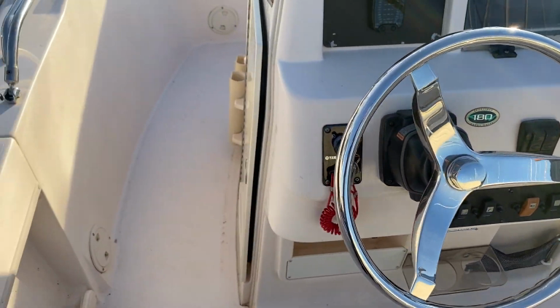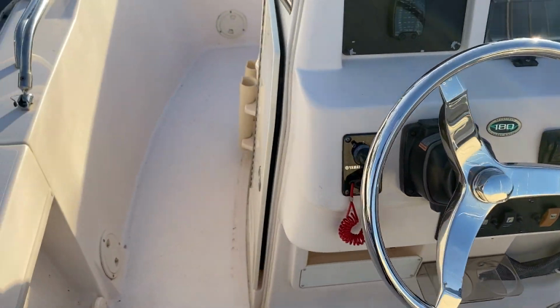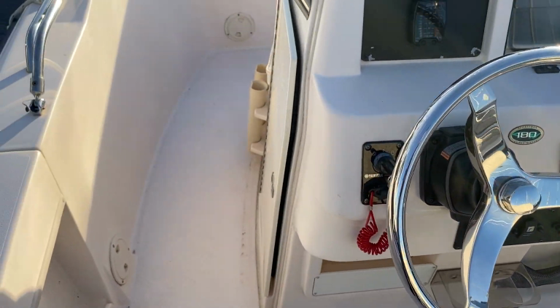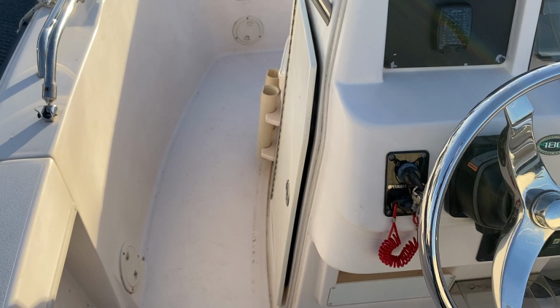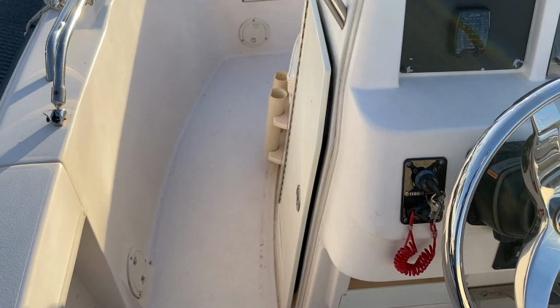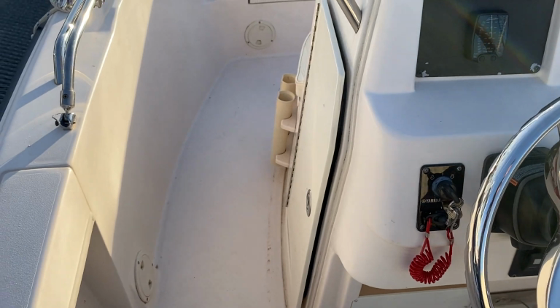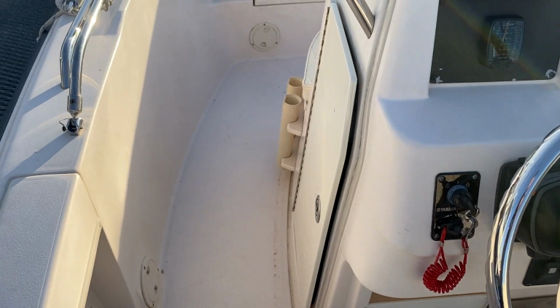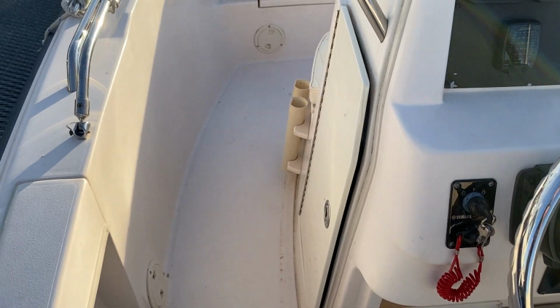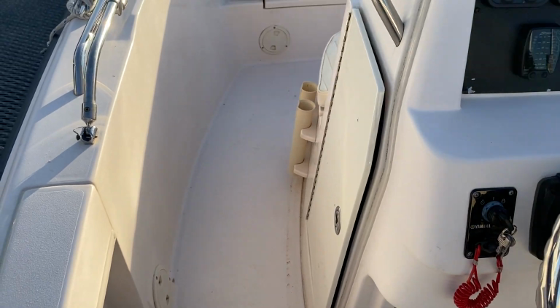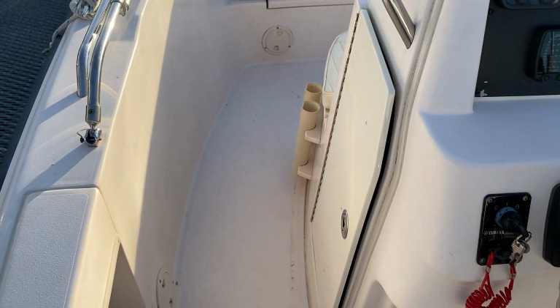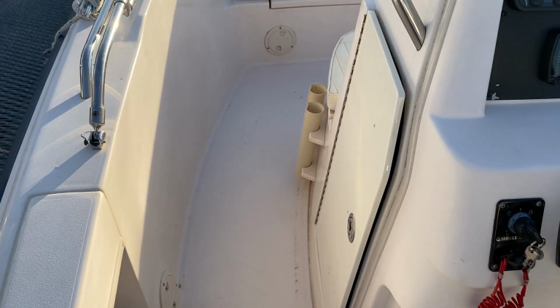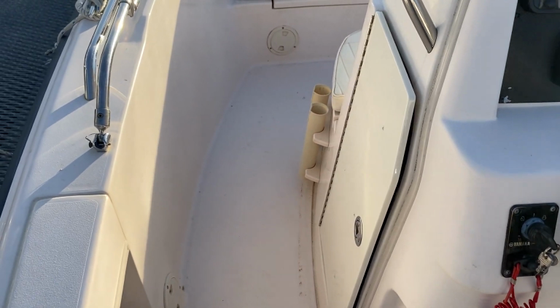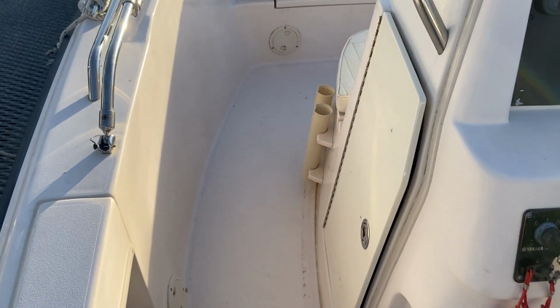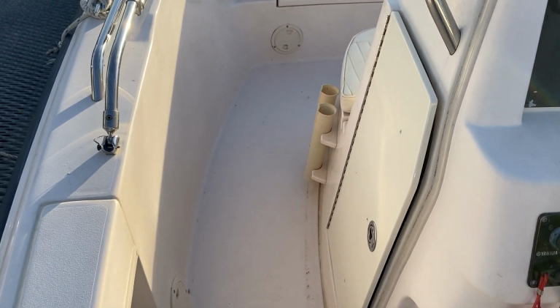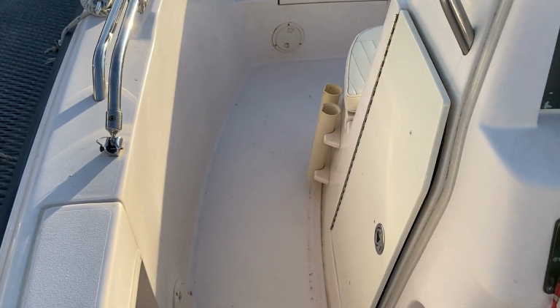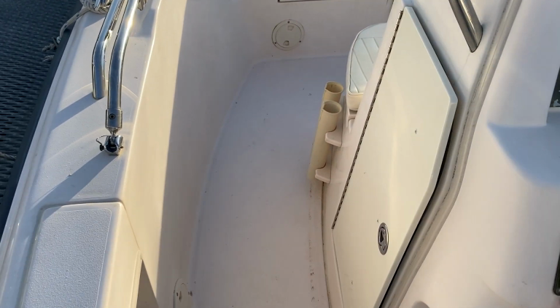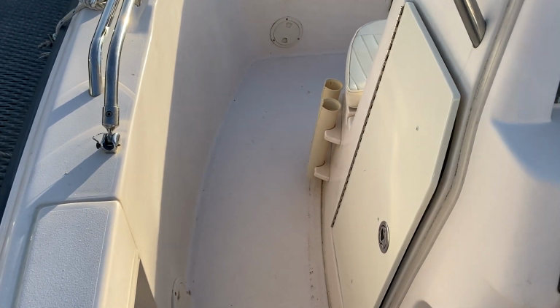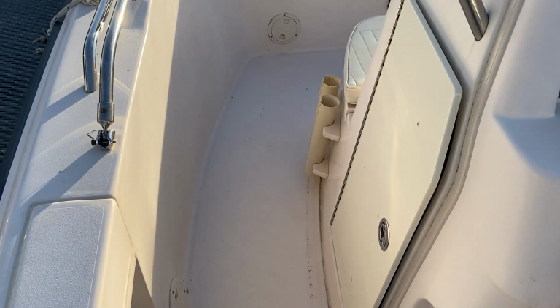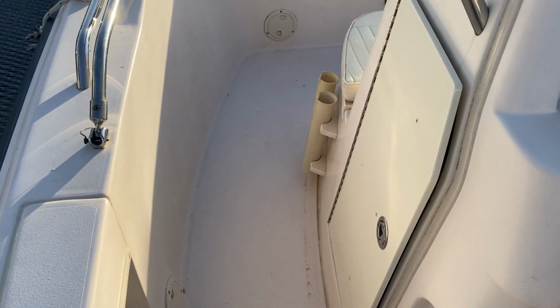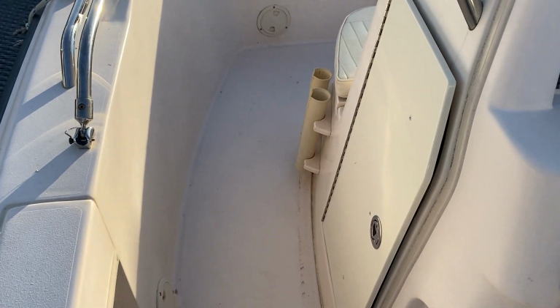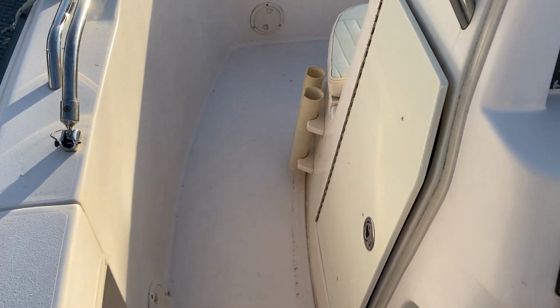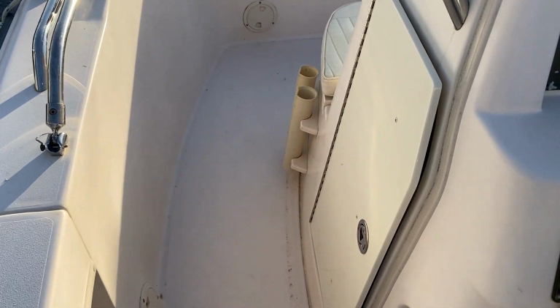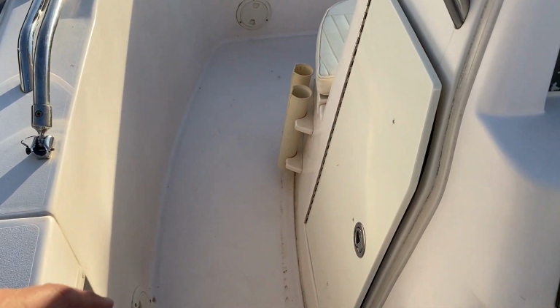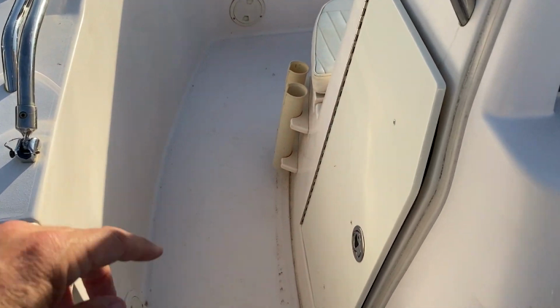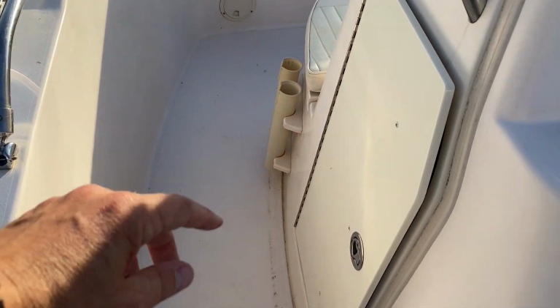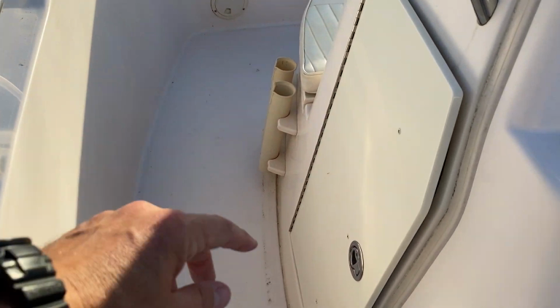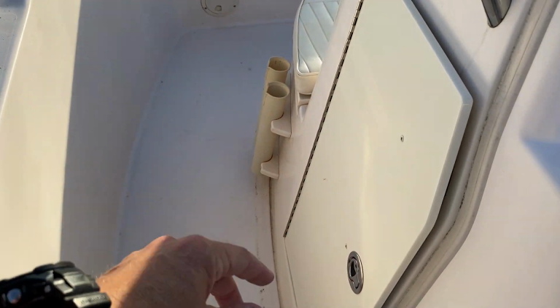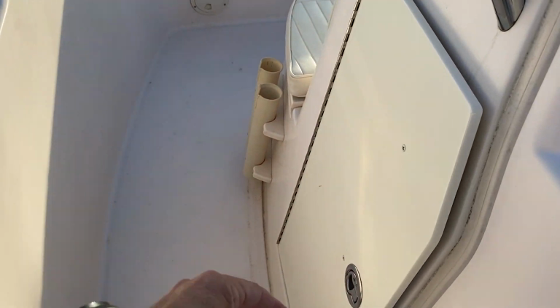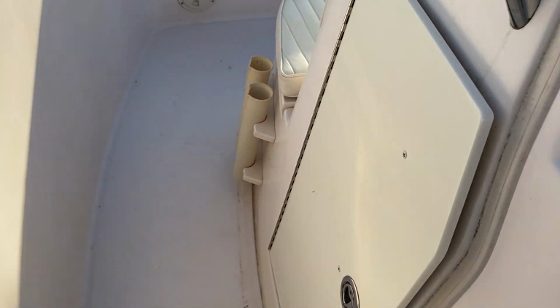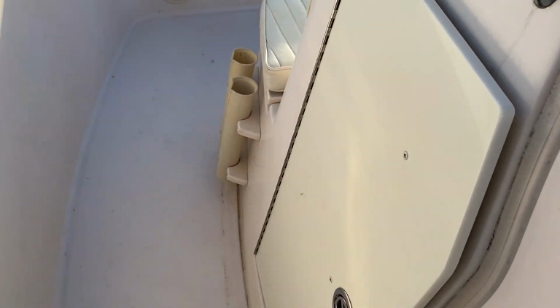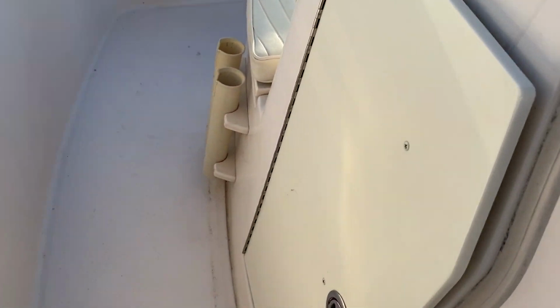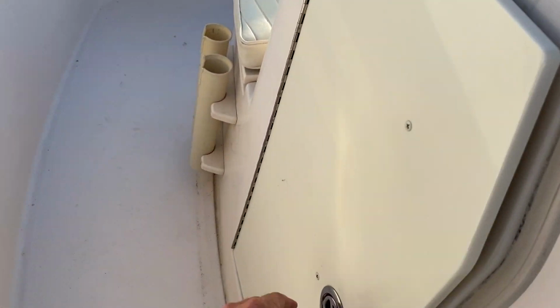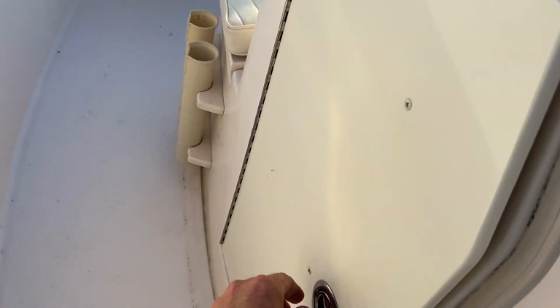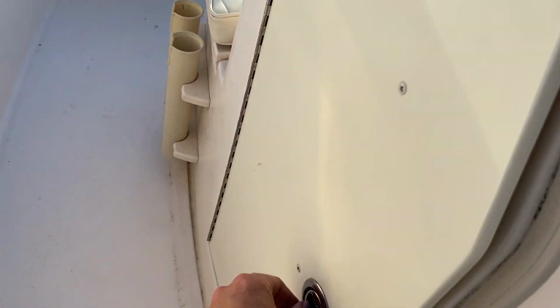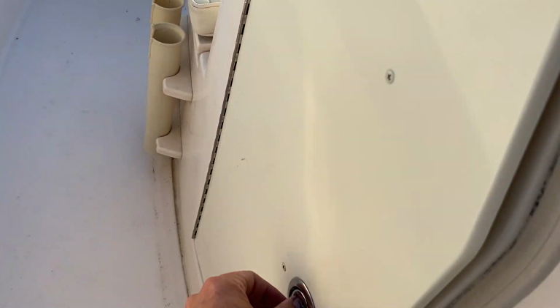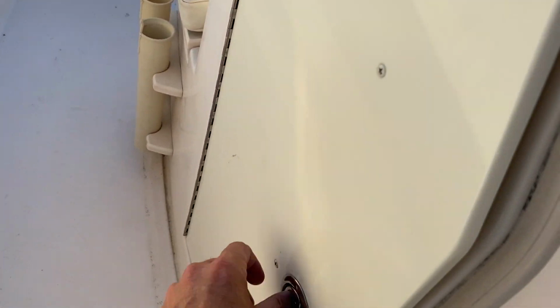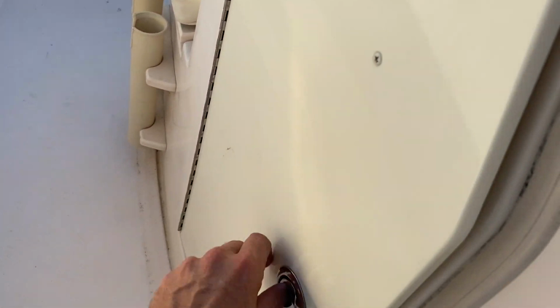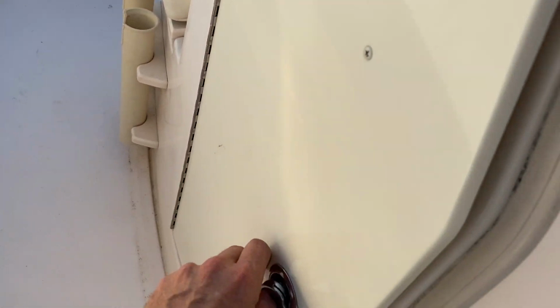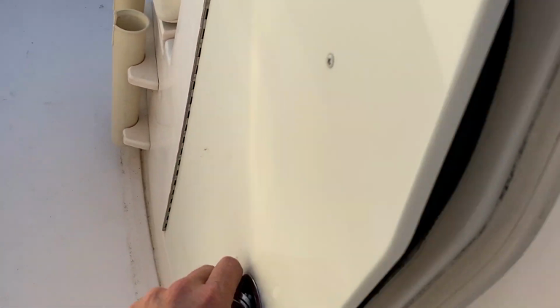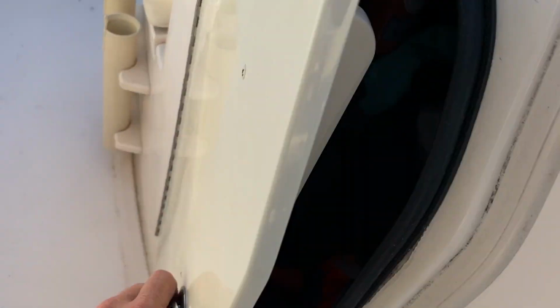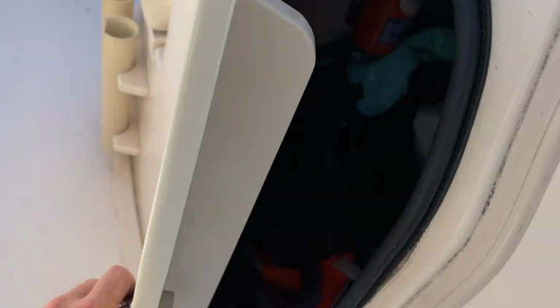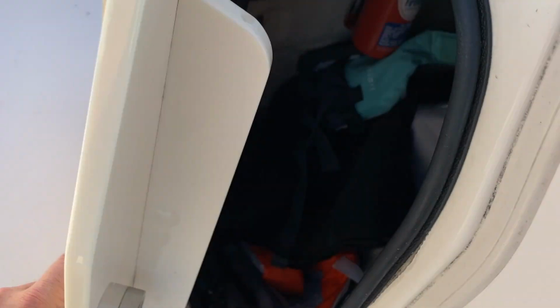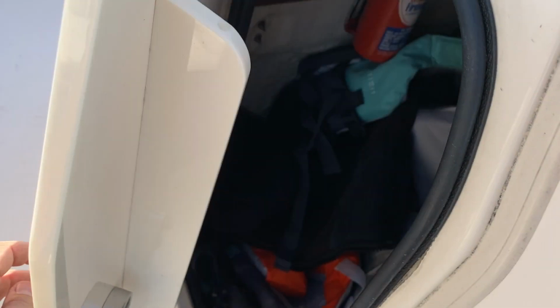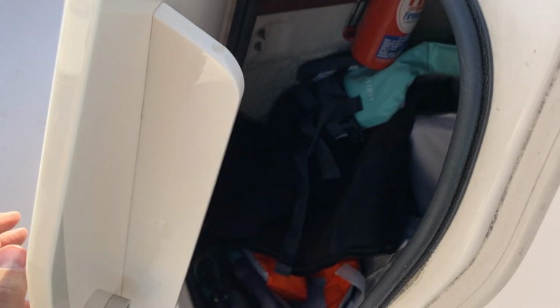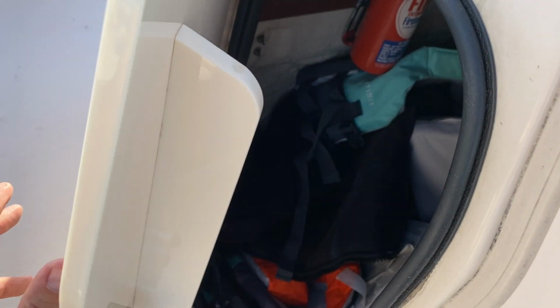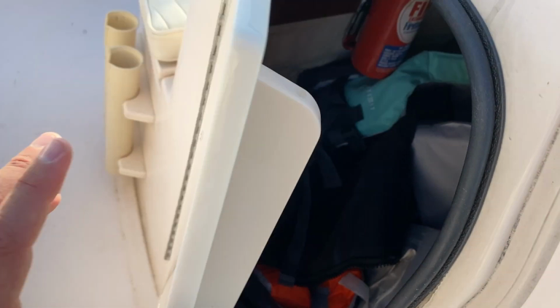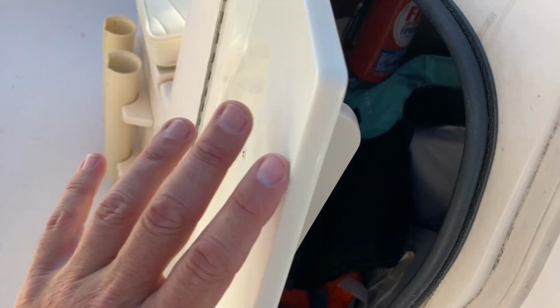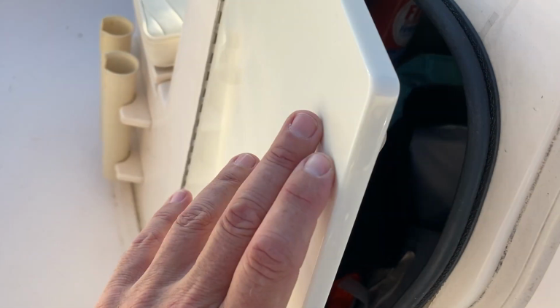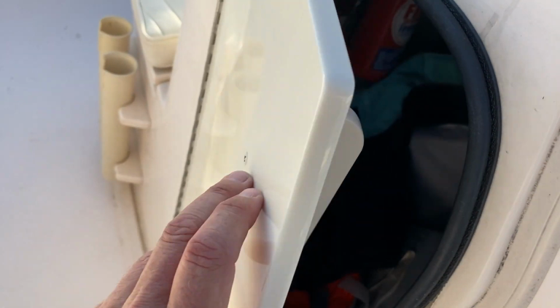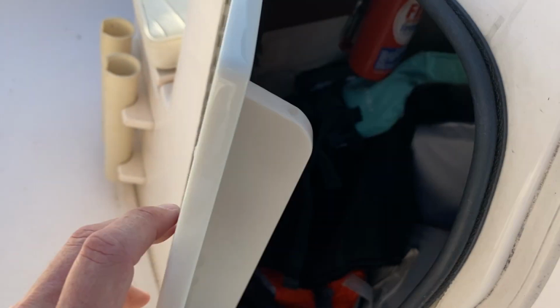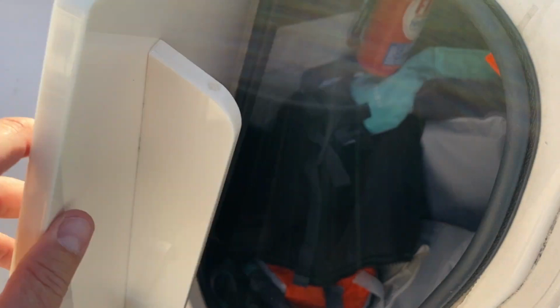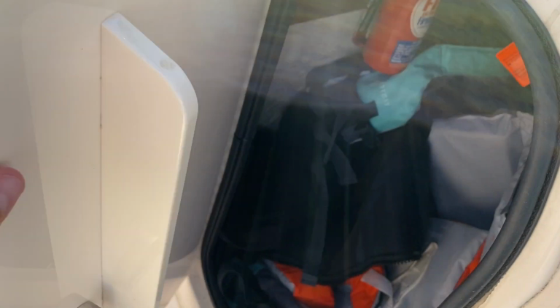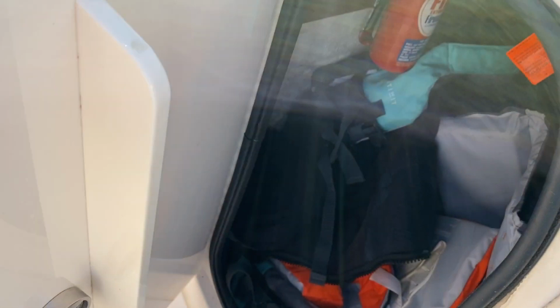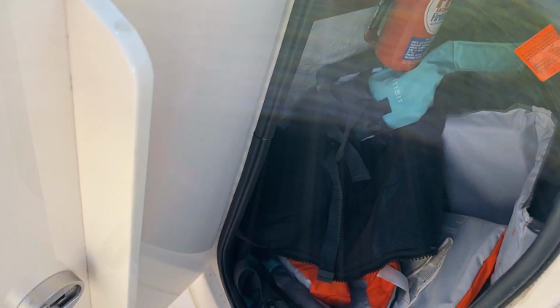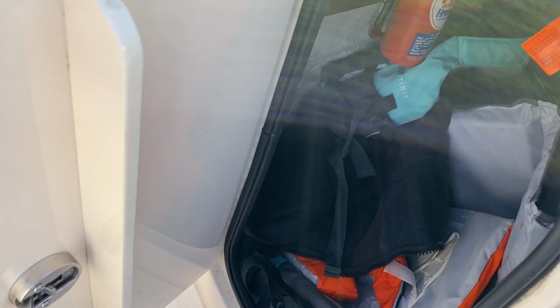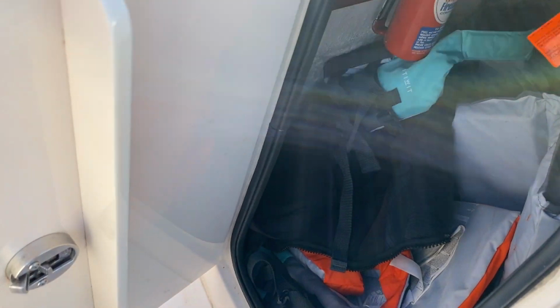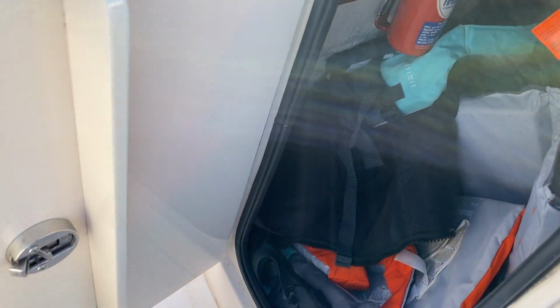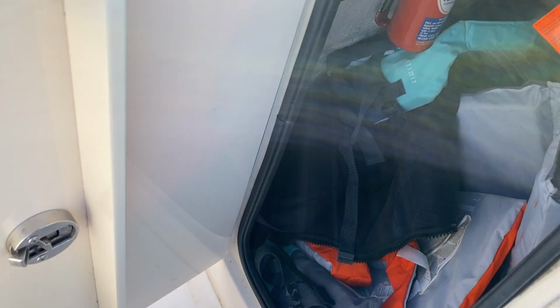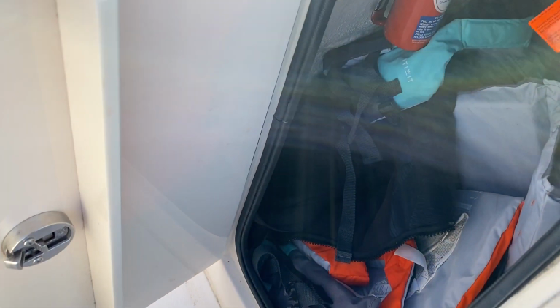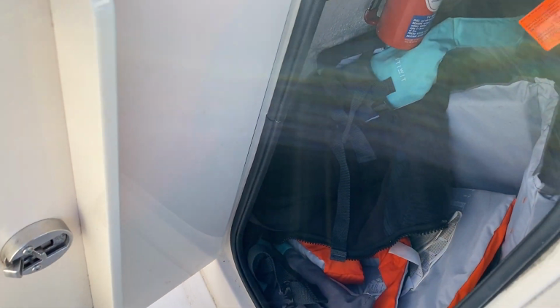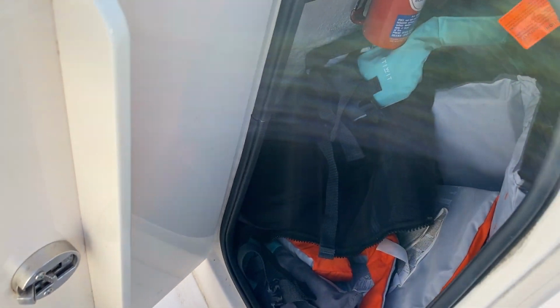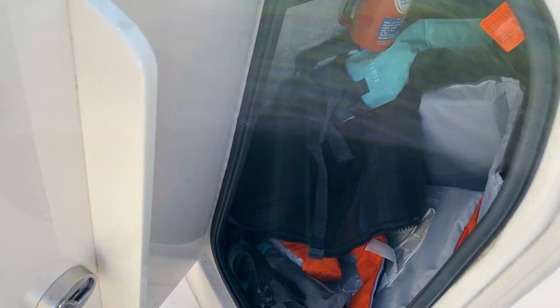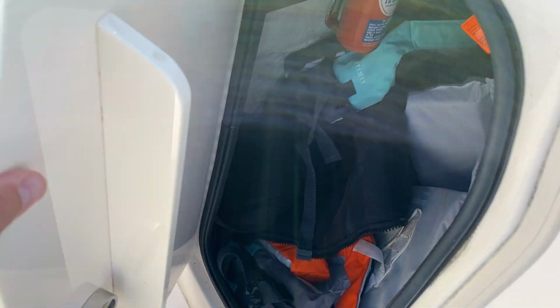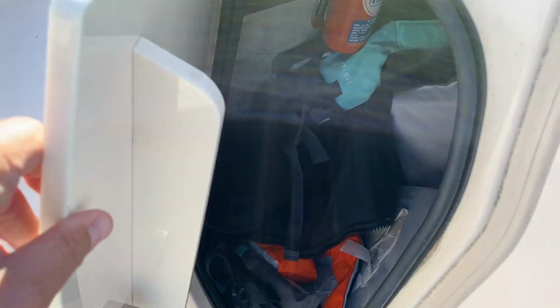Just moving forward on the port side, there's a small locker — perfect for holding some fishing gear or just for life jackets.